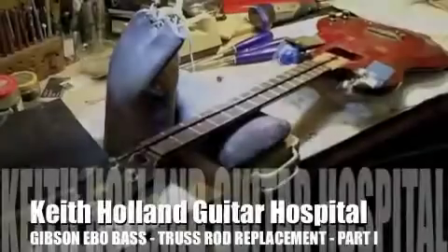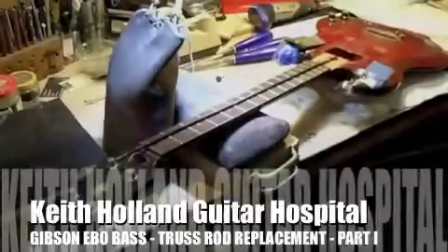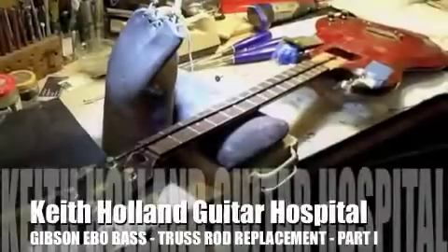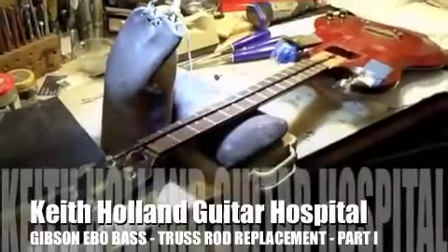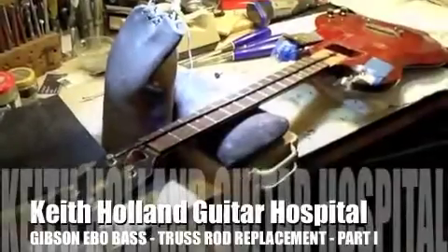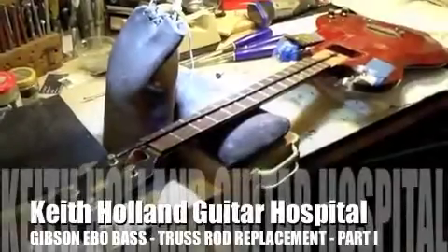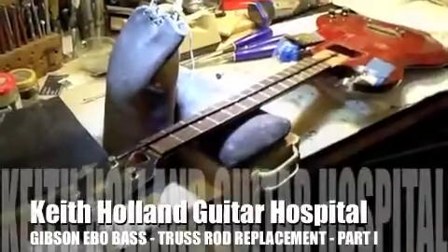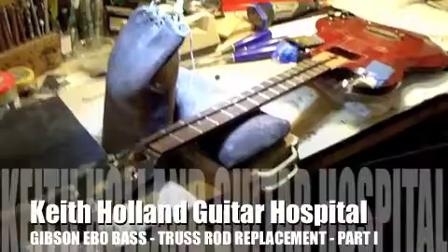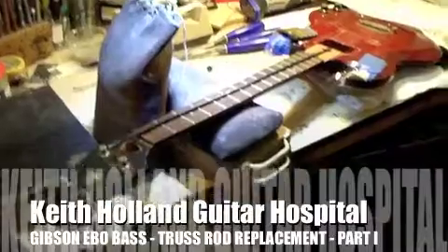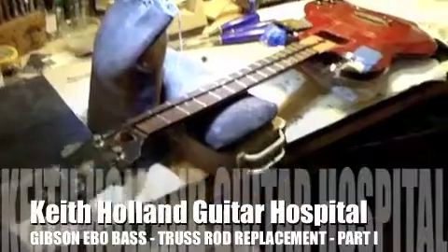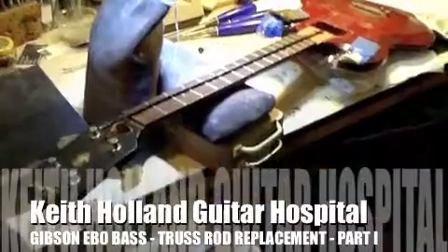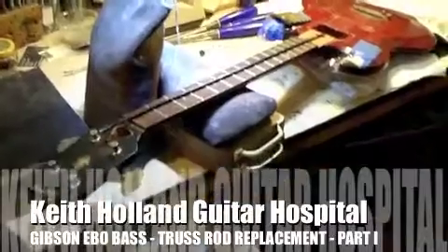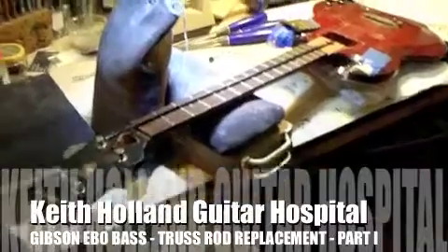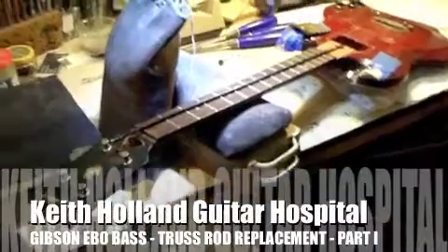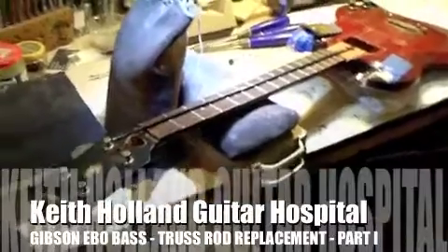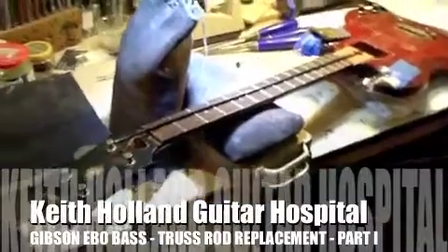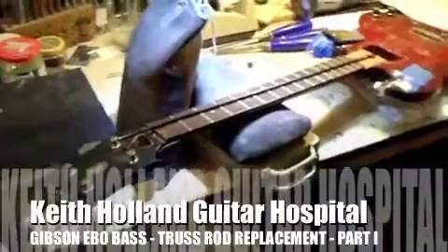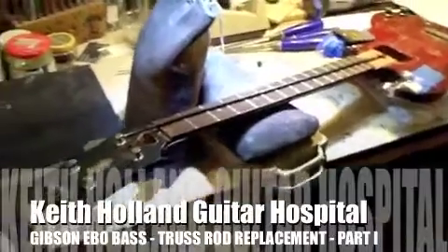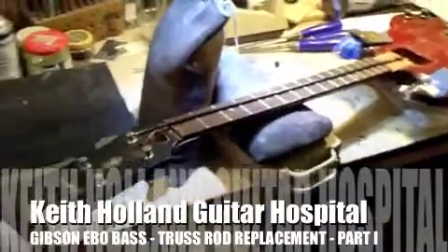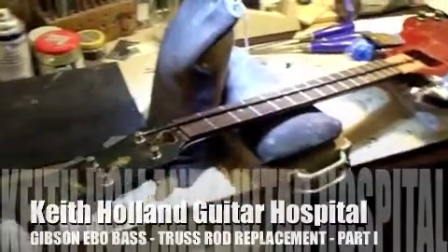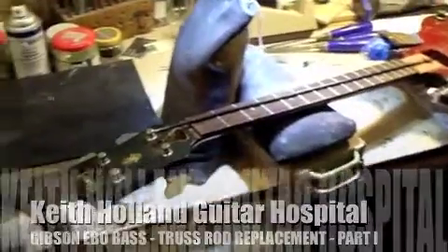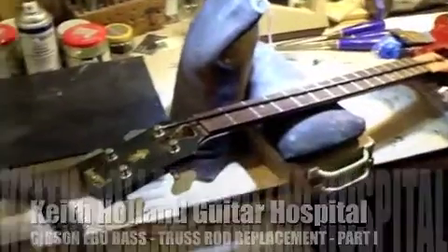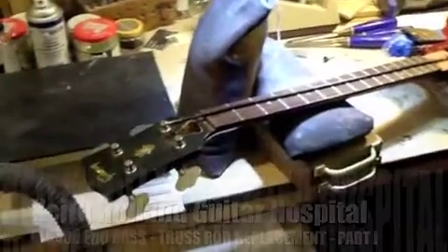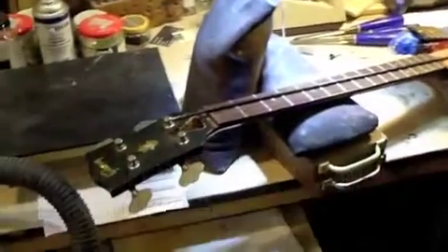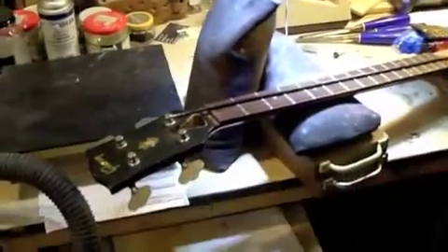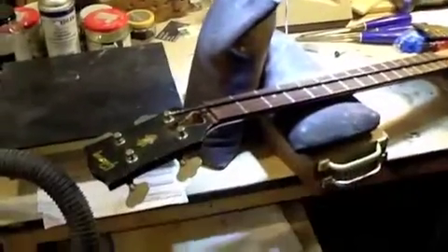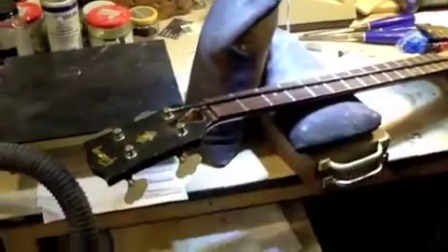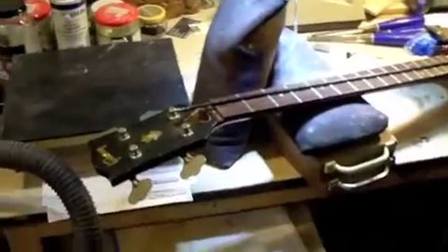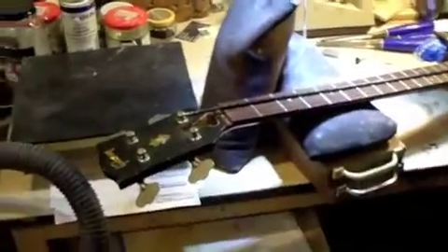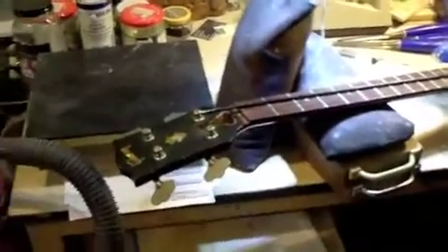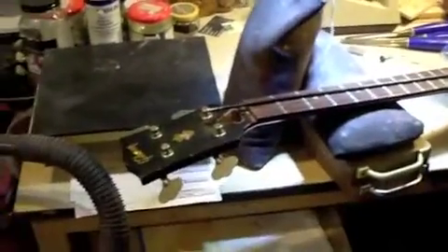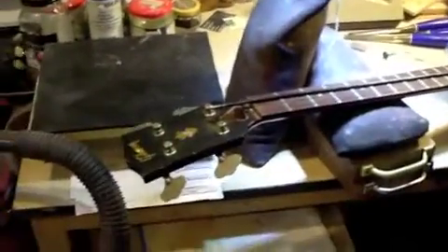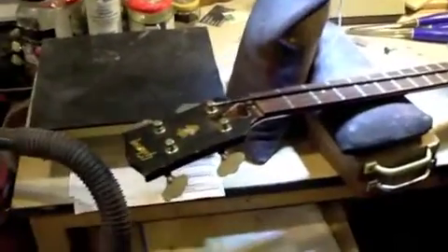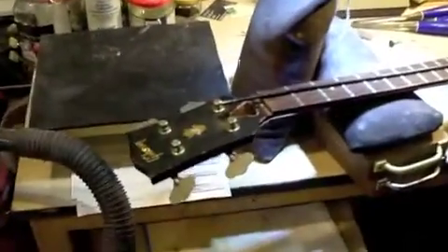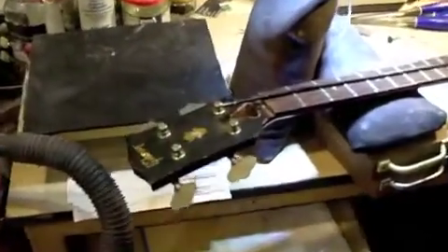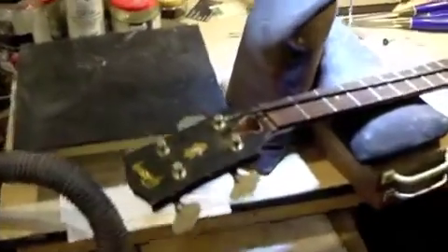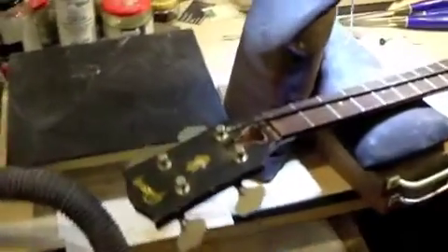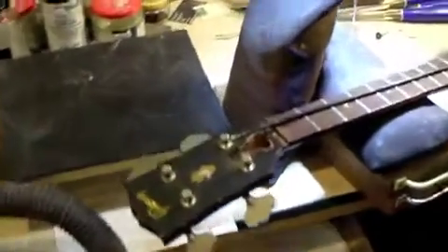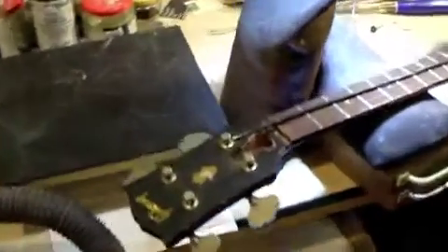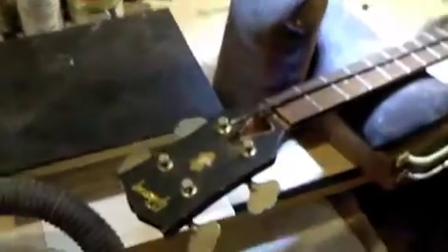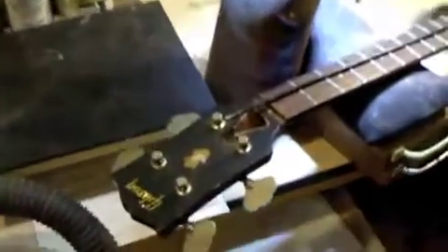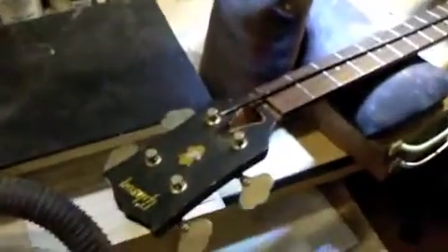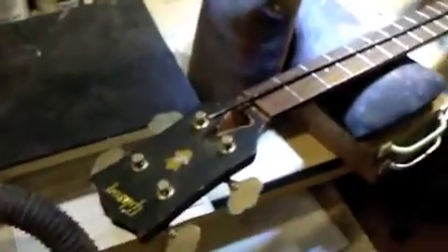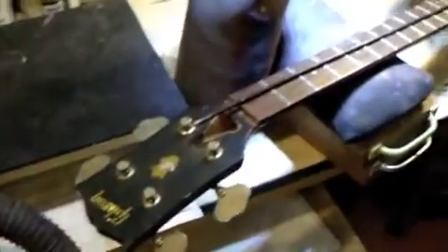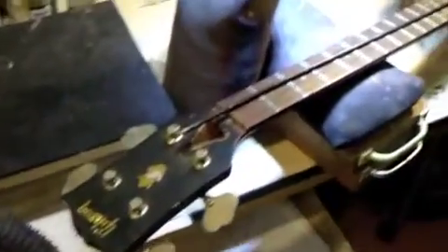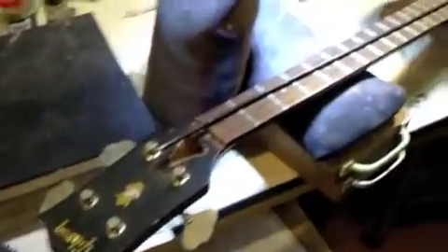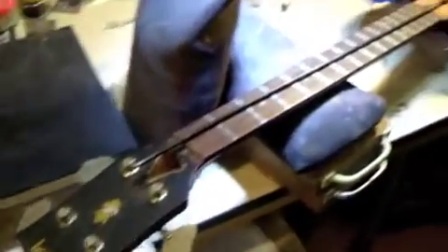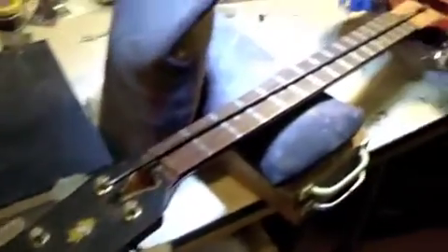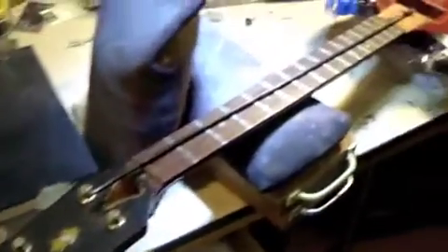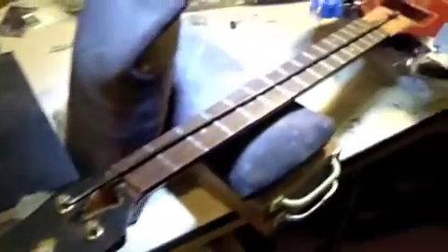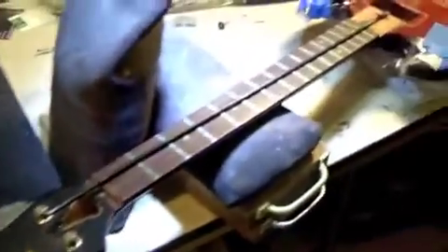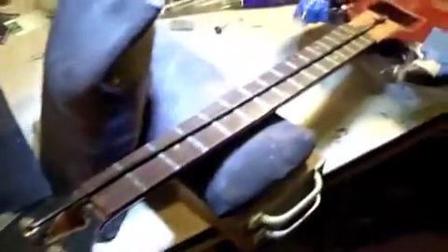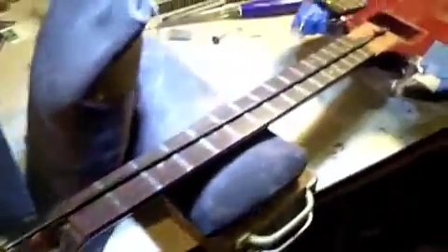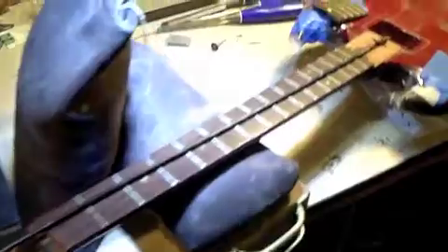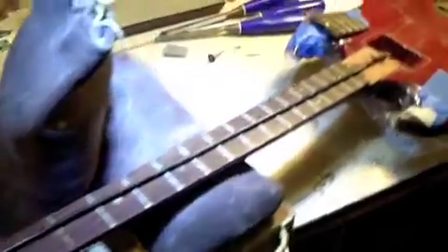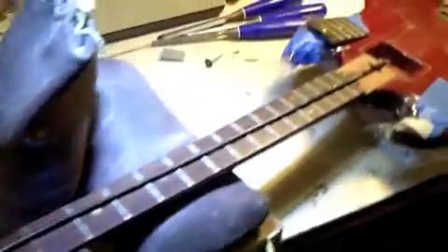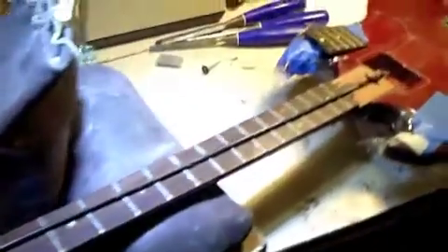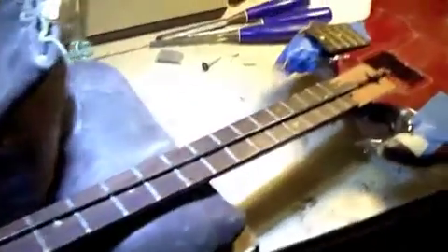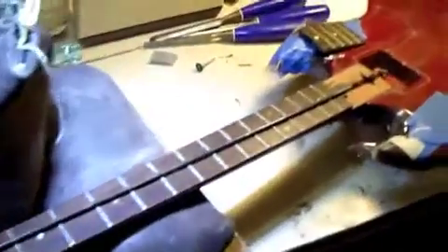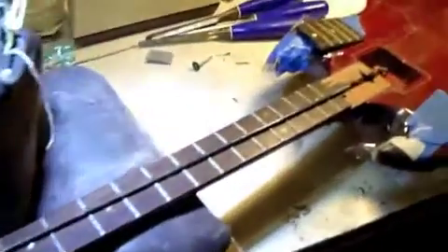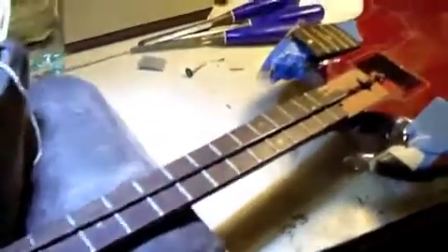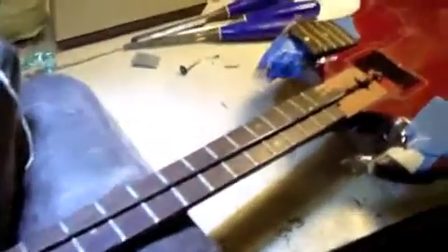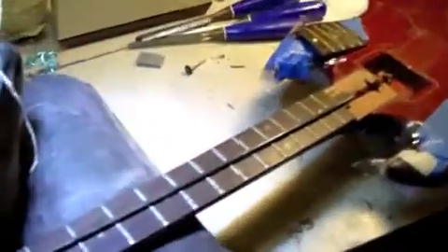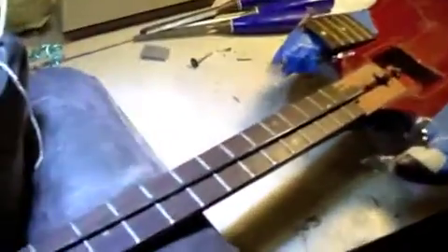Hi everybody, Keith Holland here. What we're looking at is an early 60s Gibson EBO bass.